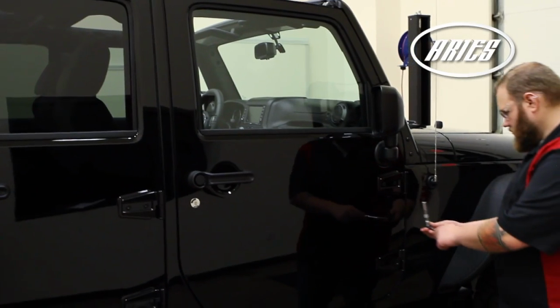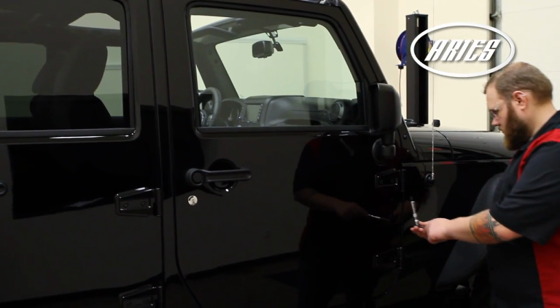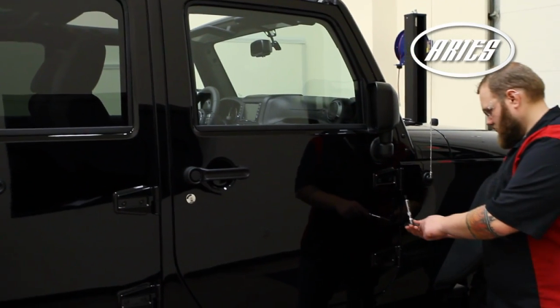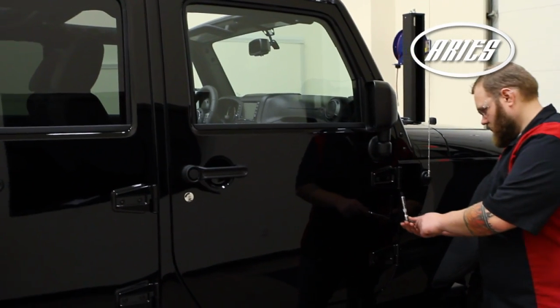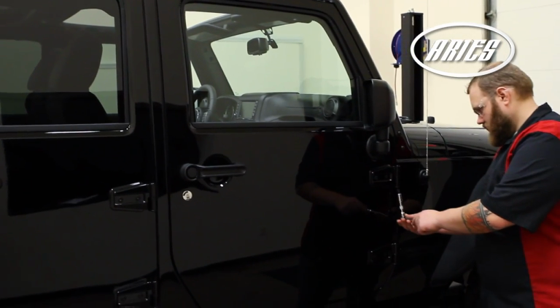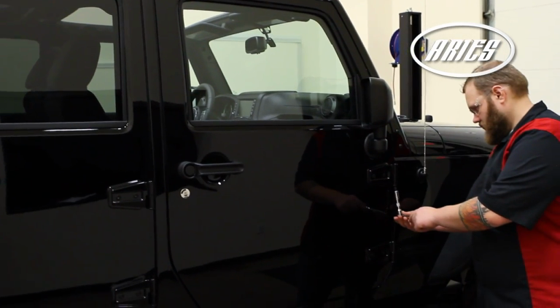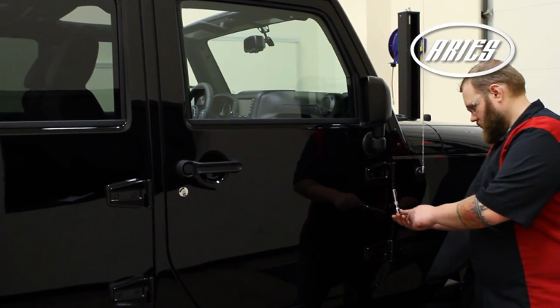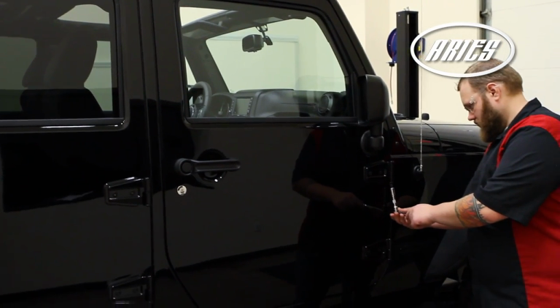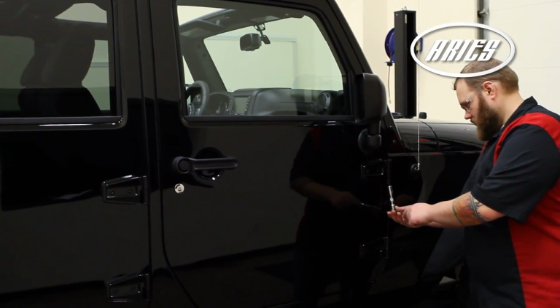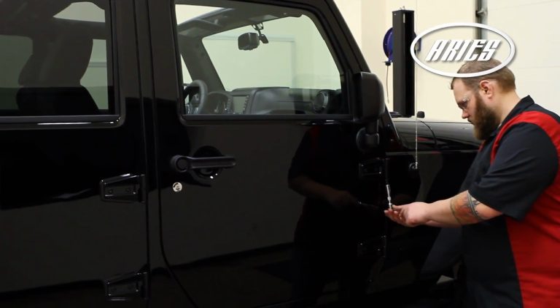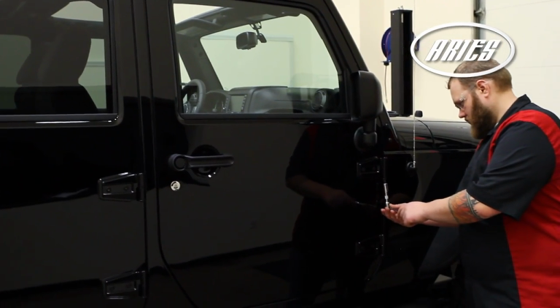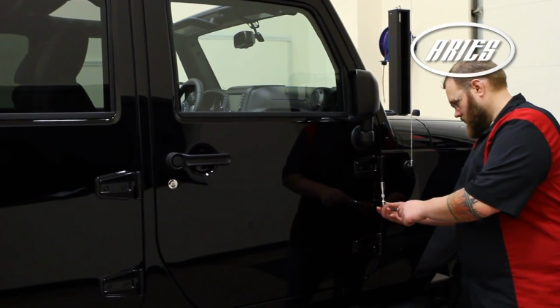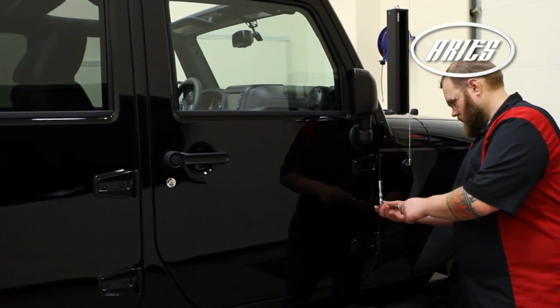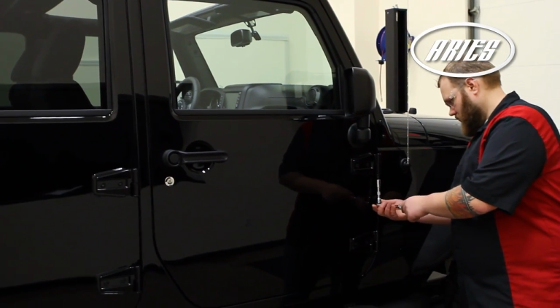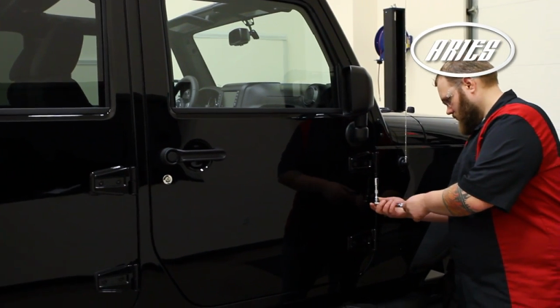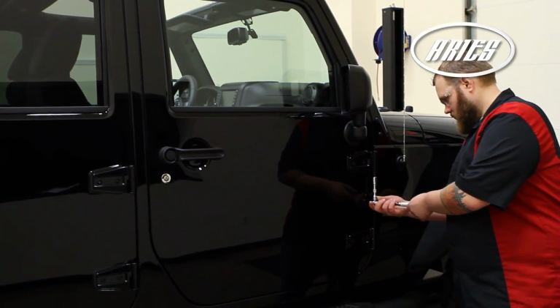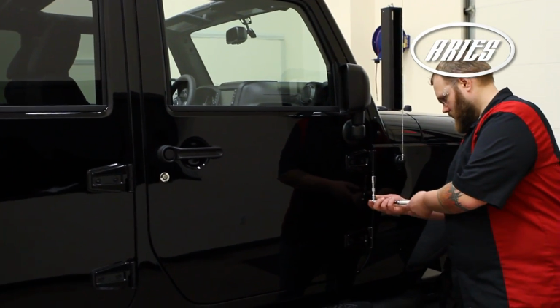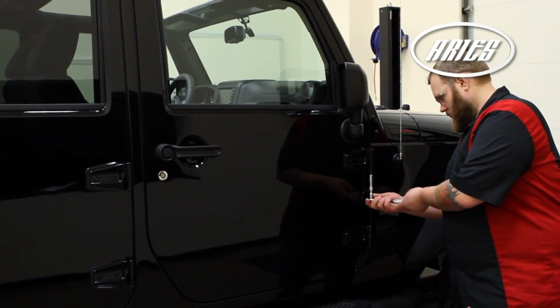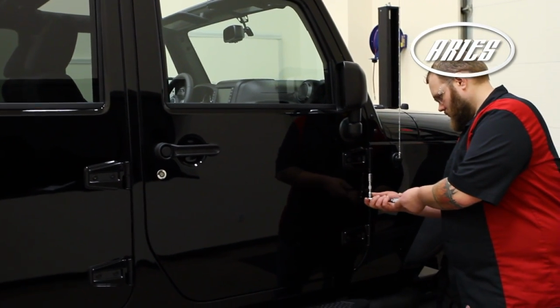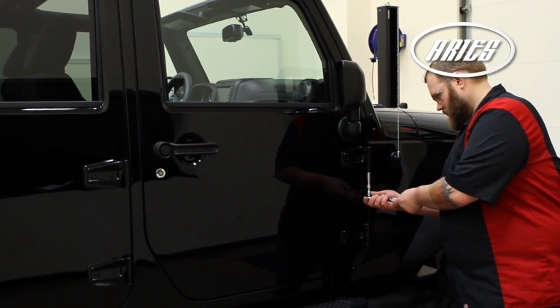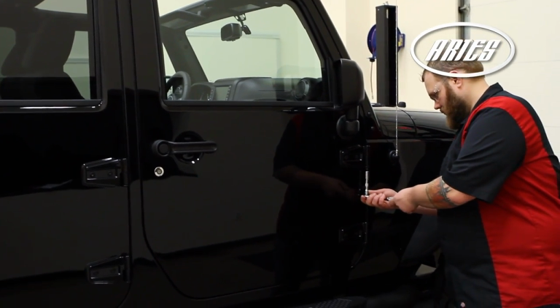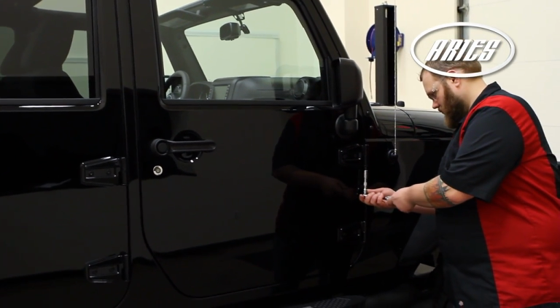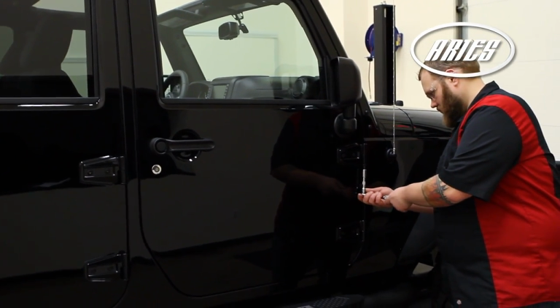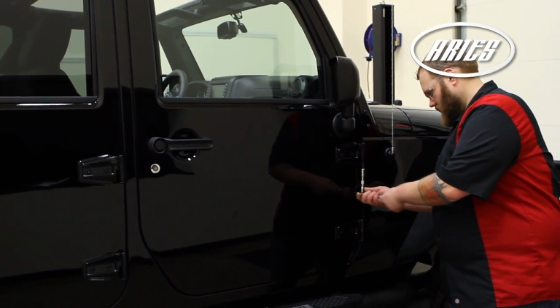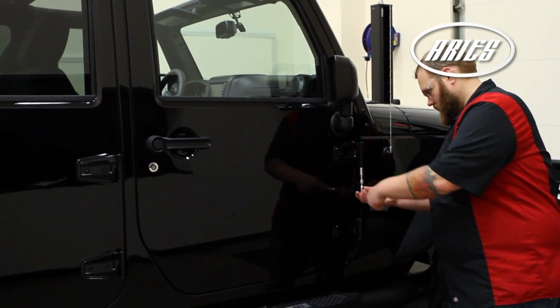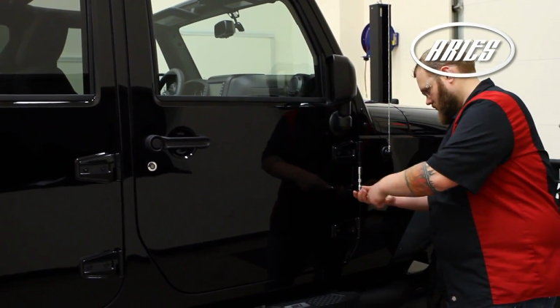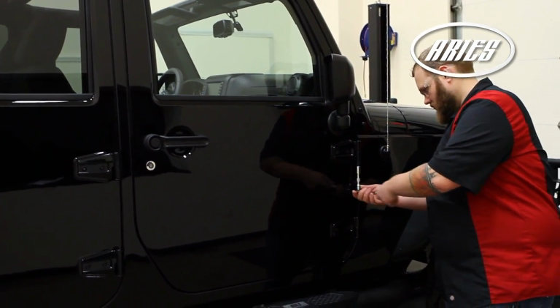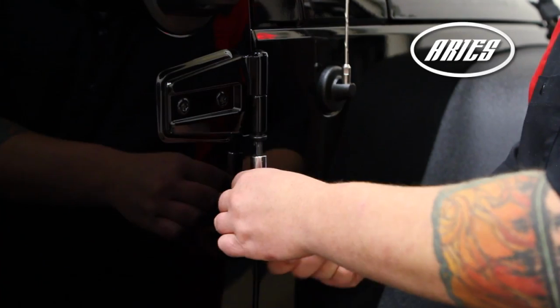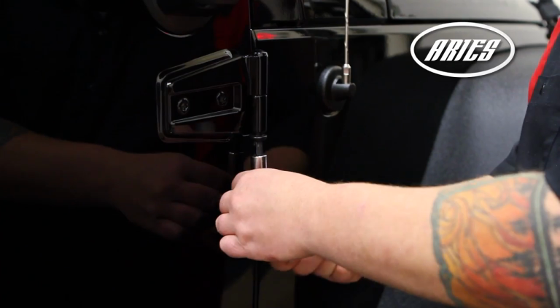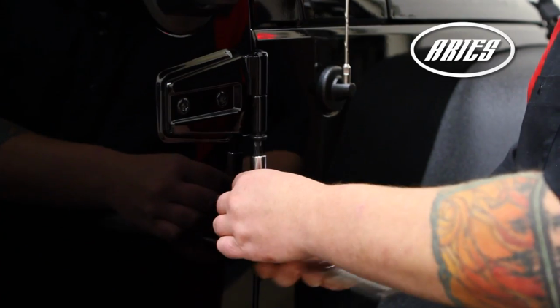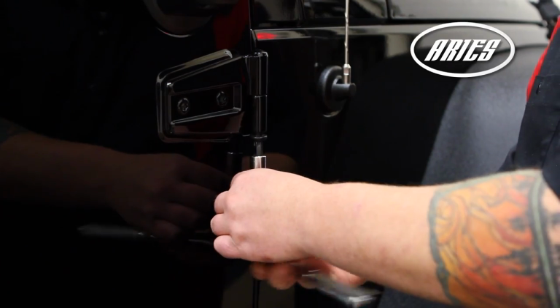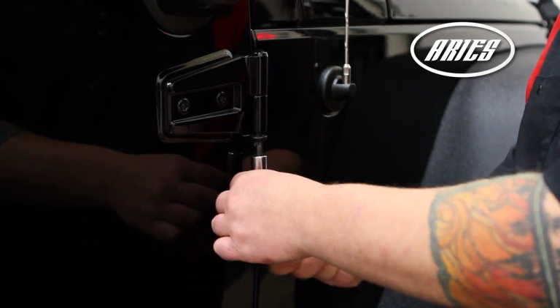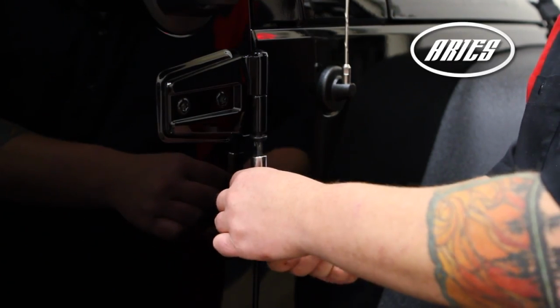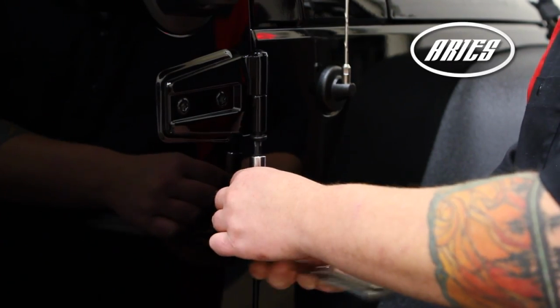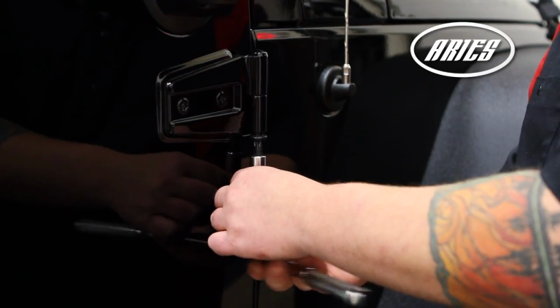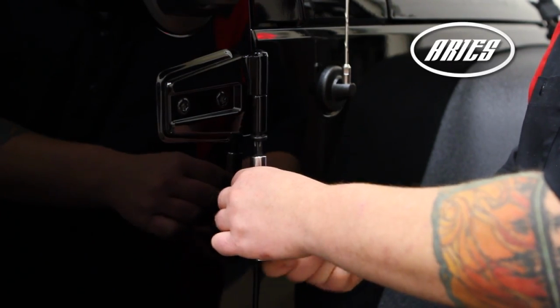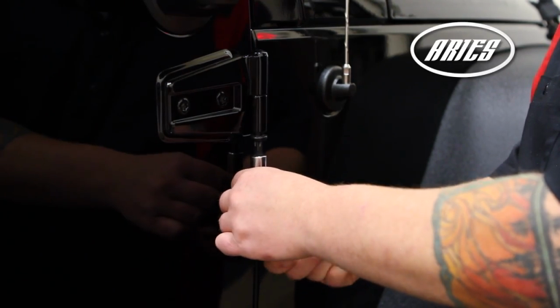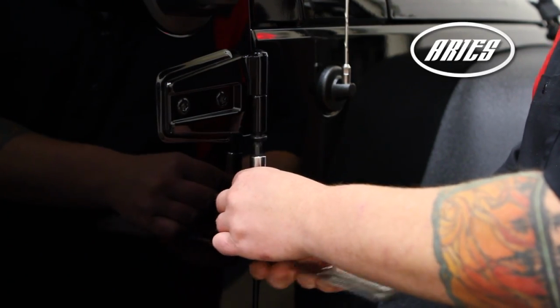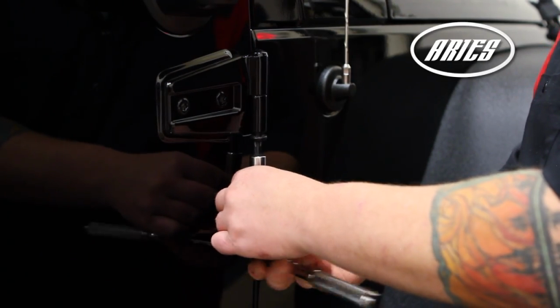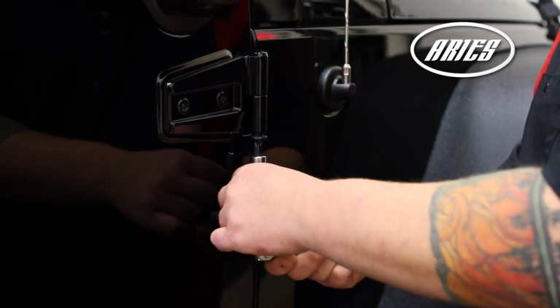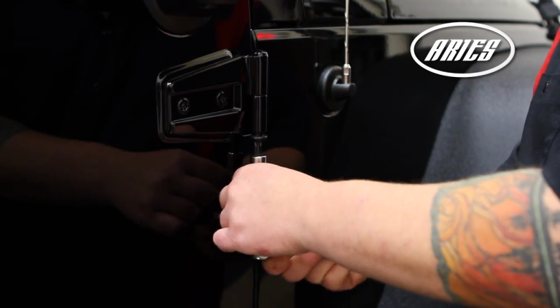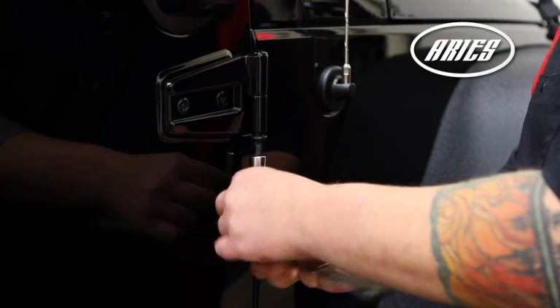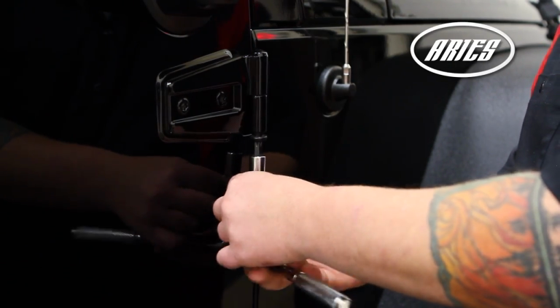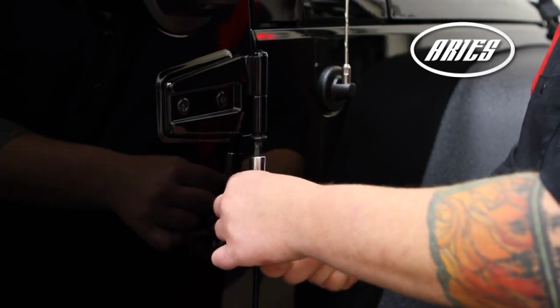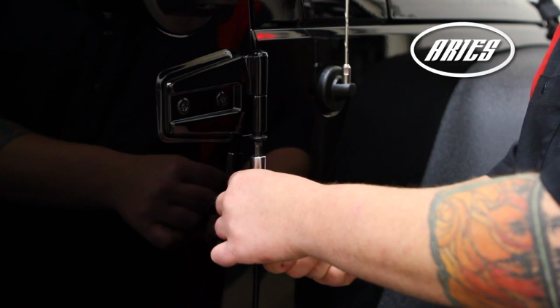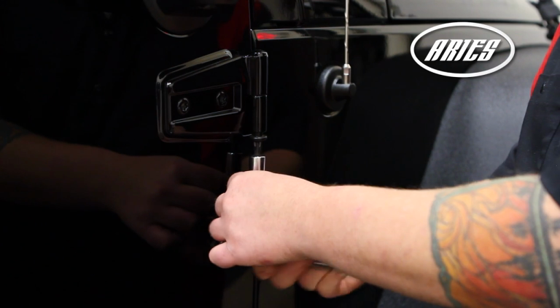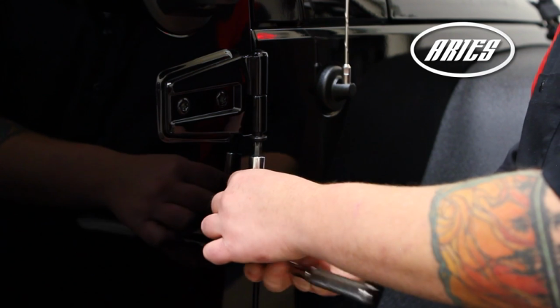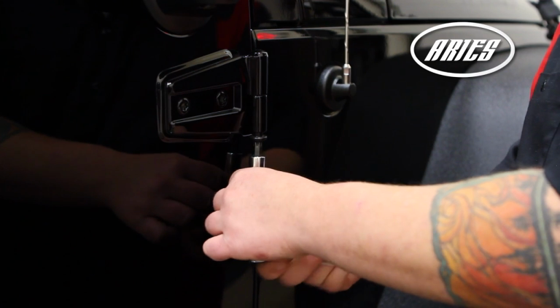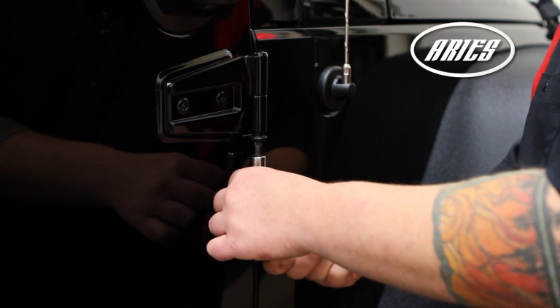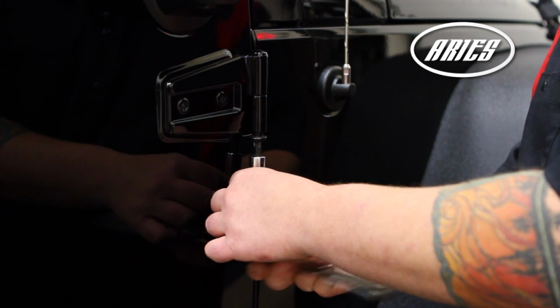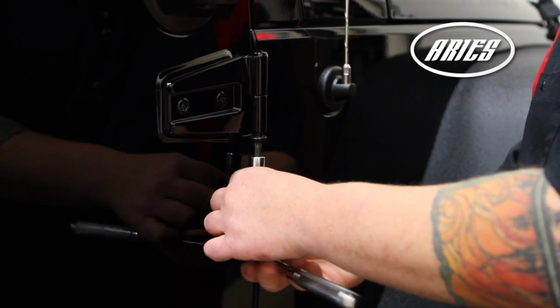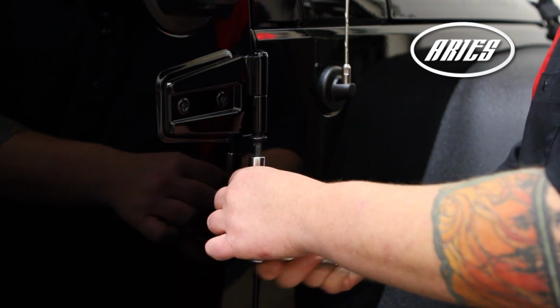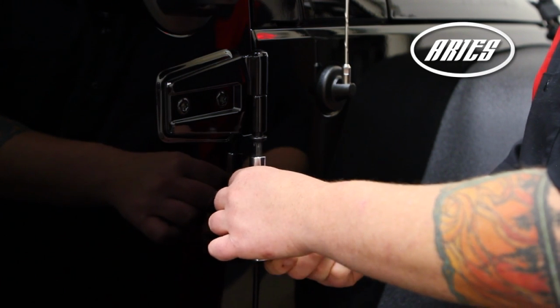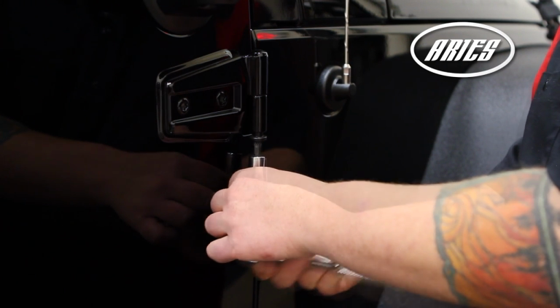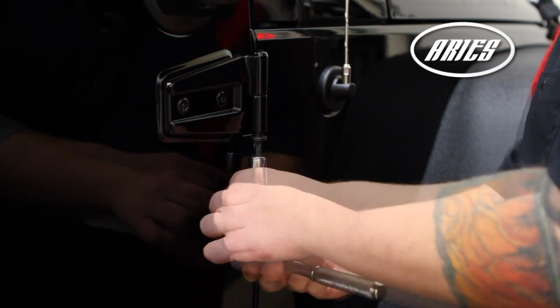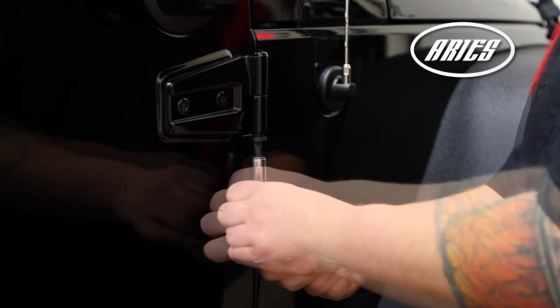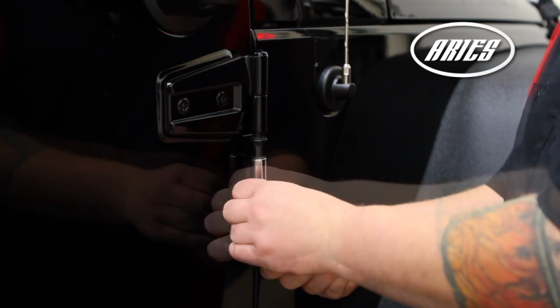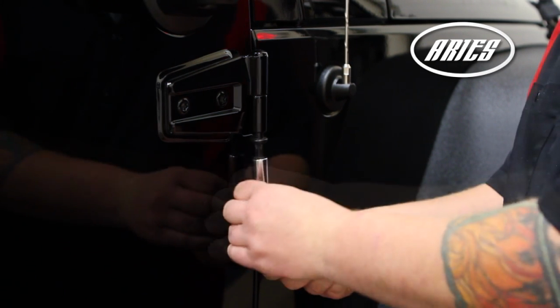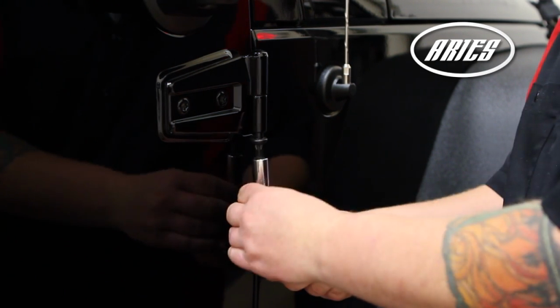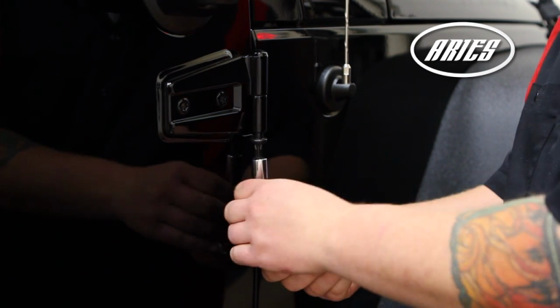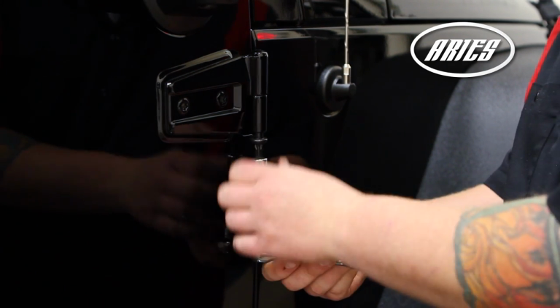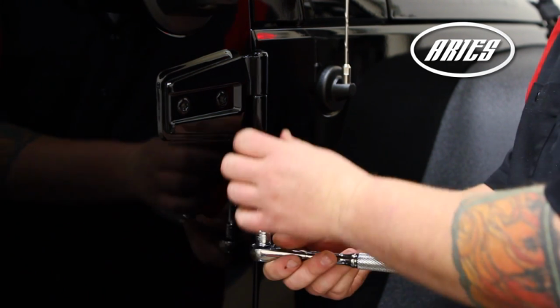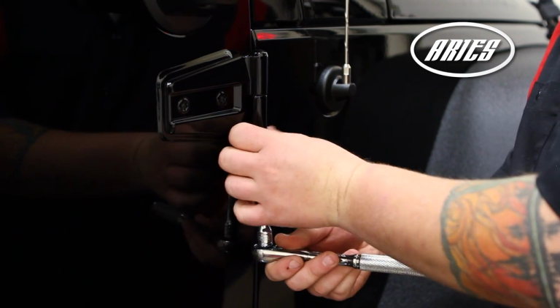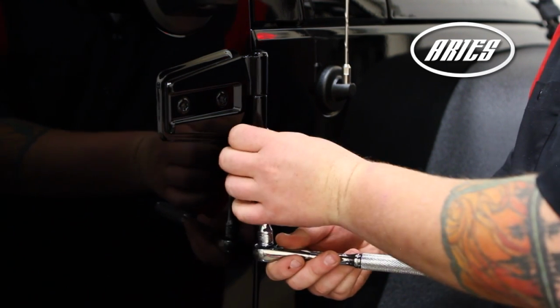Beginning on the front passenger side, remove the factory torque bolts securing the doors onto the hinges with a T50 Torx bit.